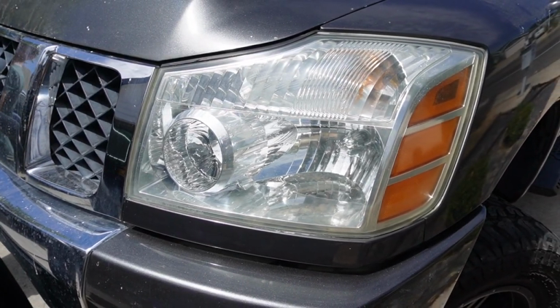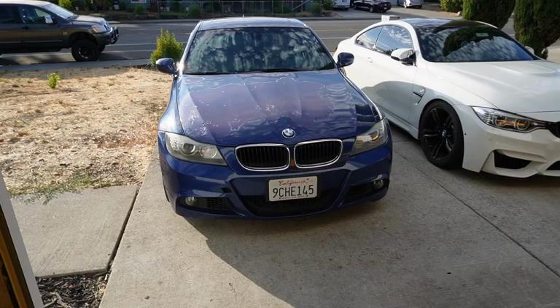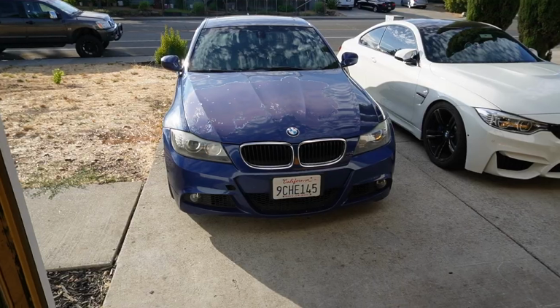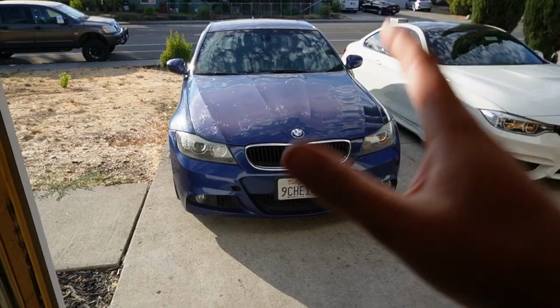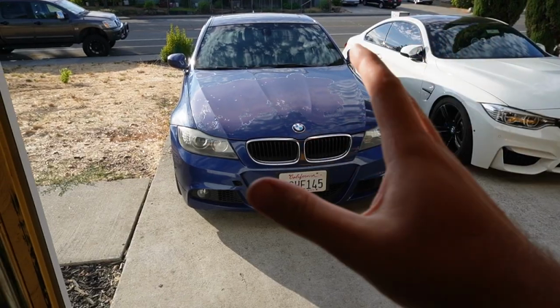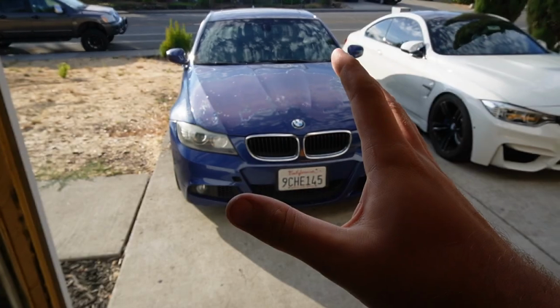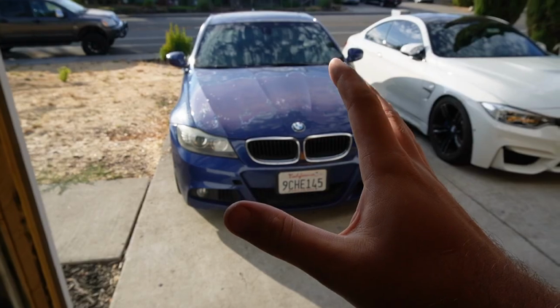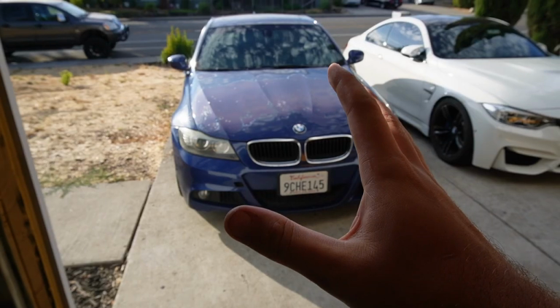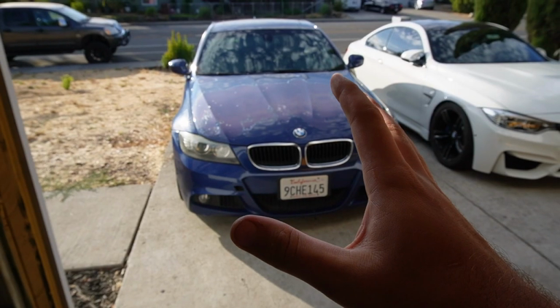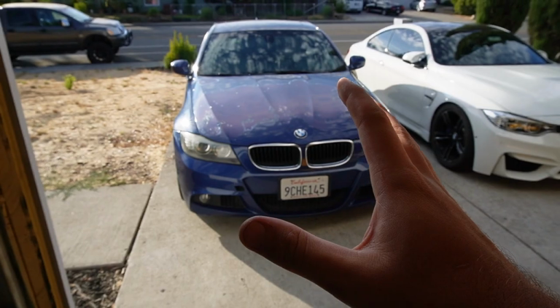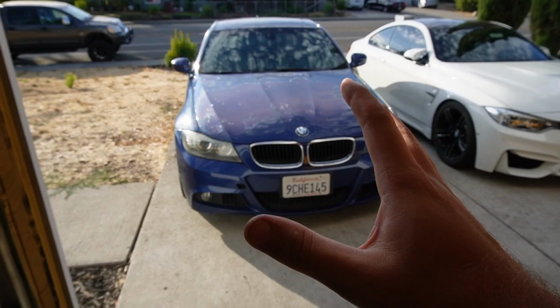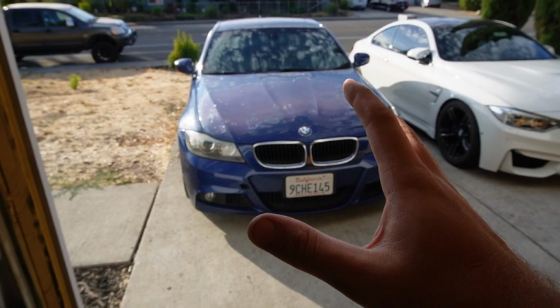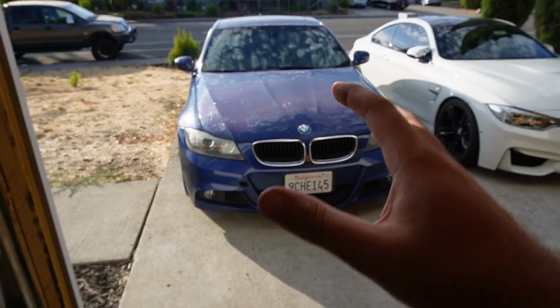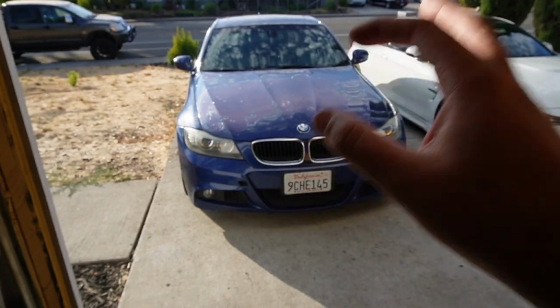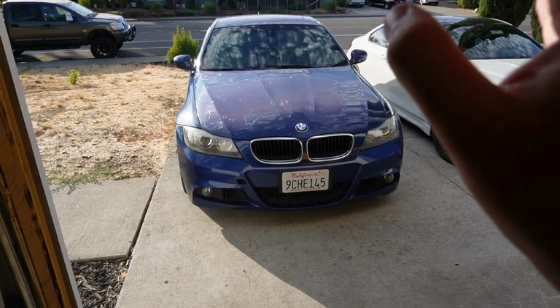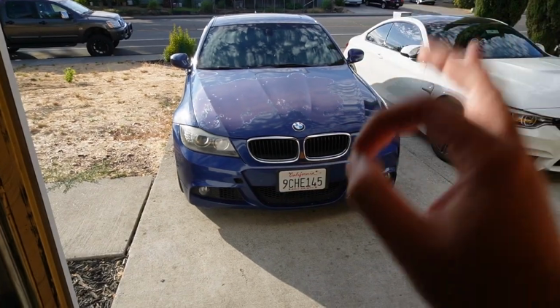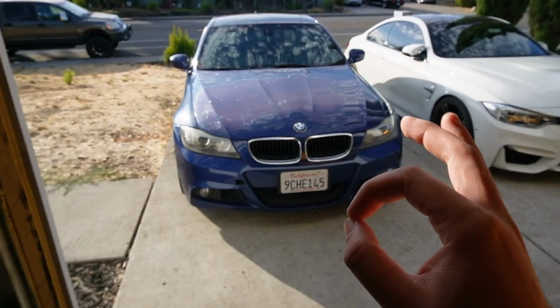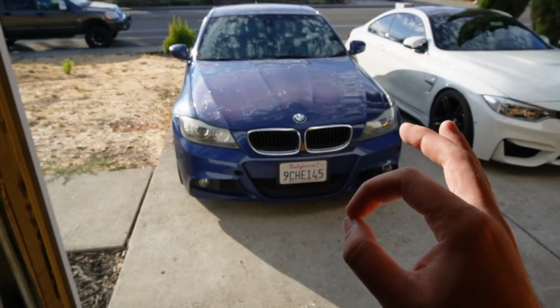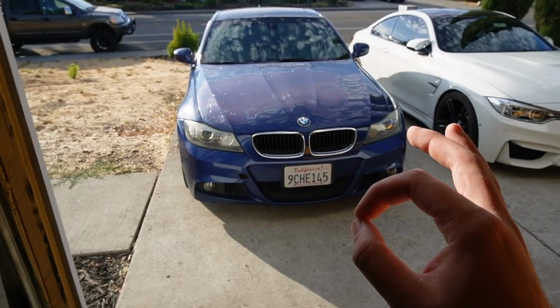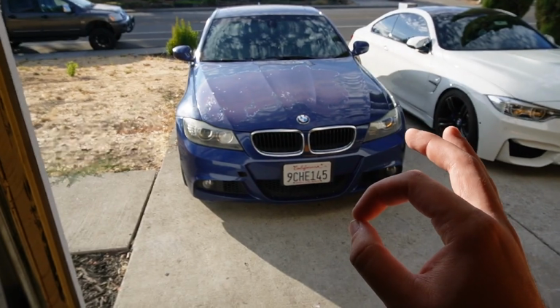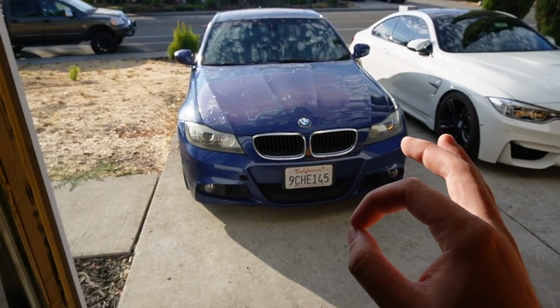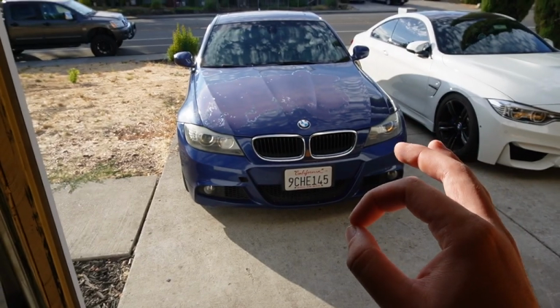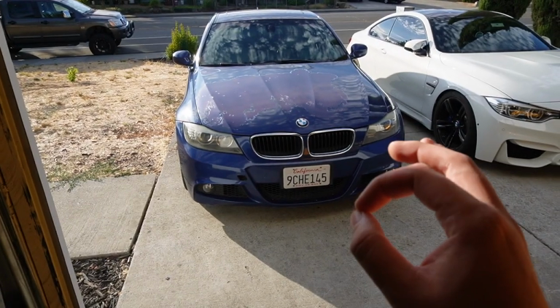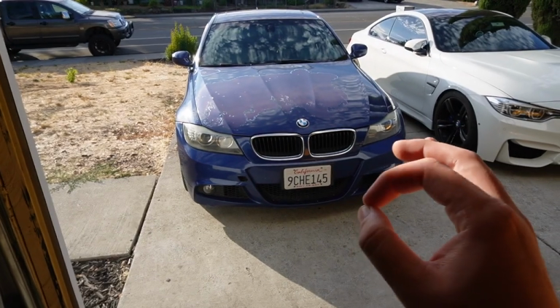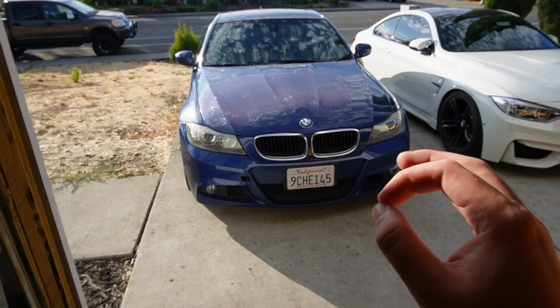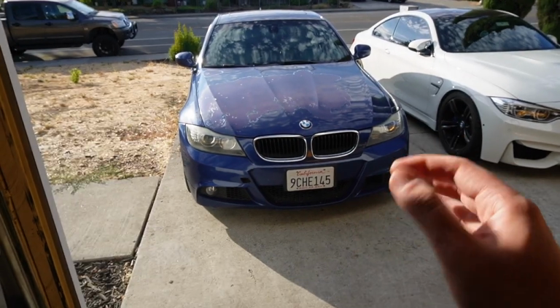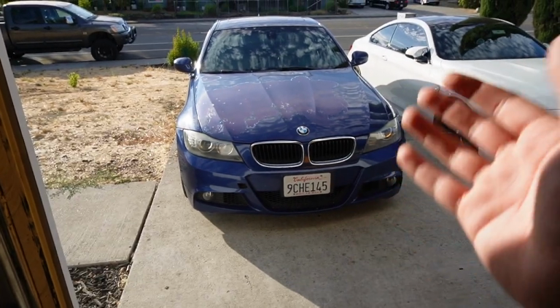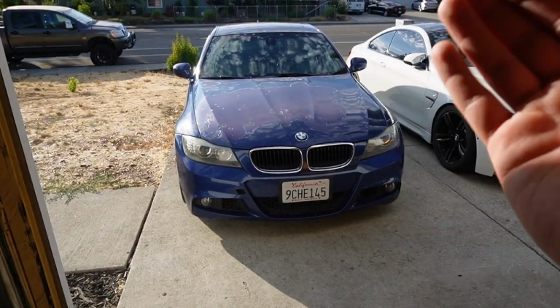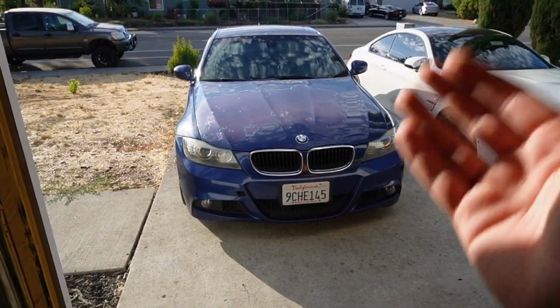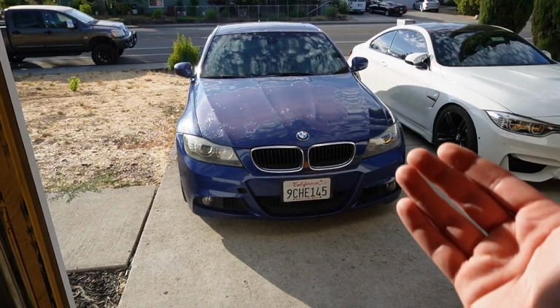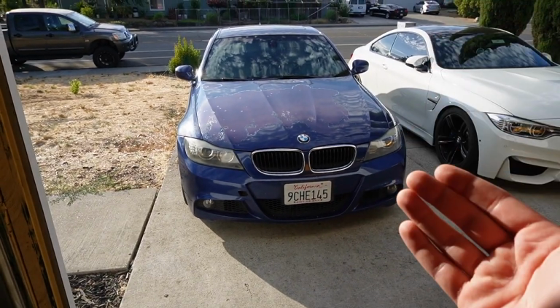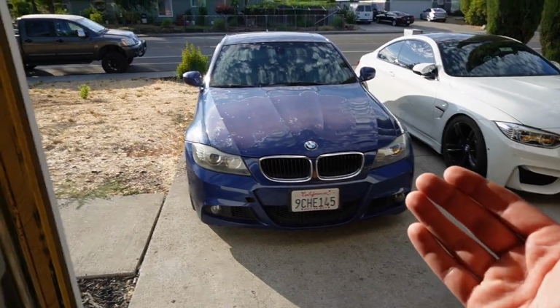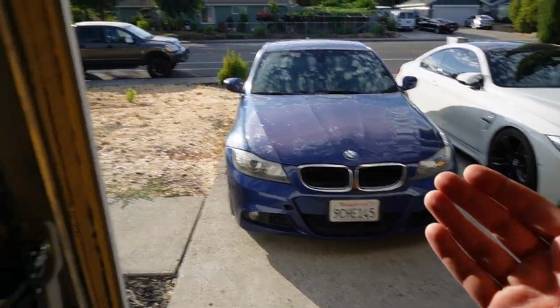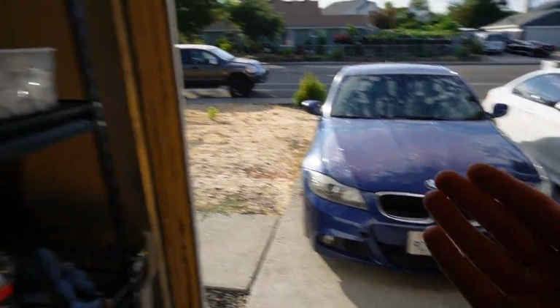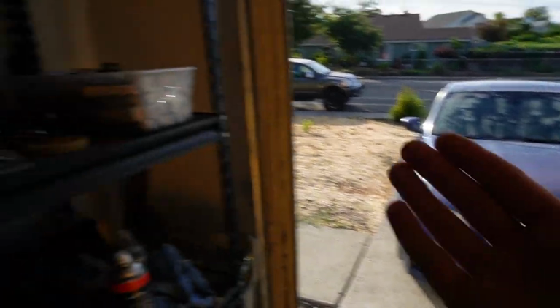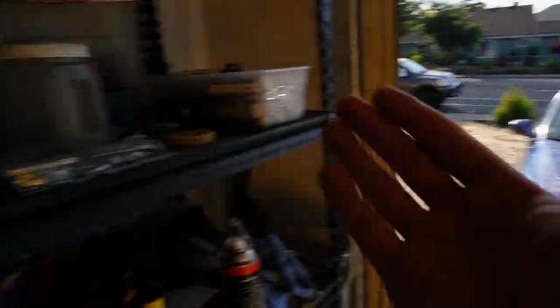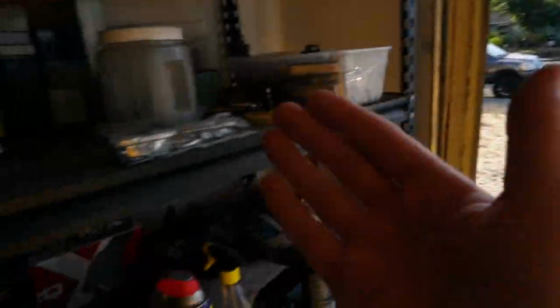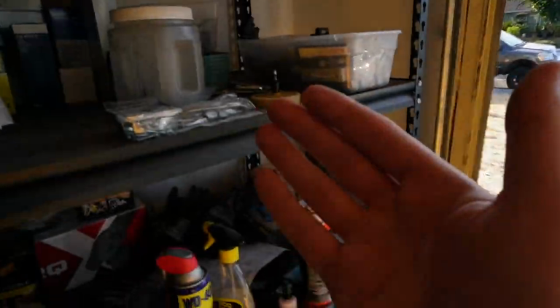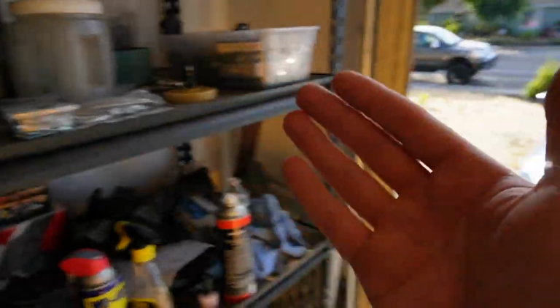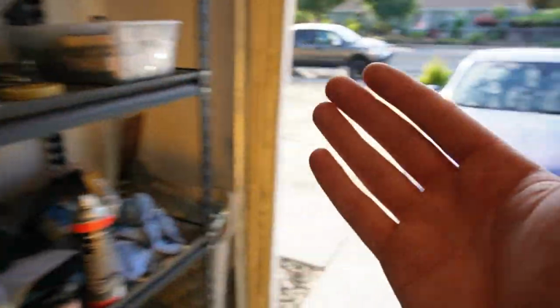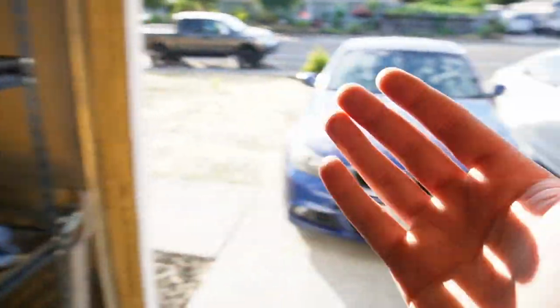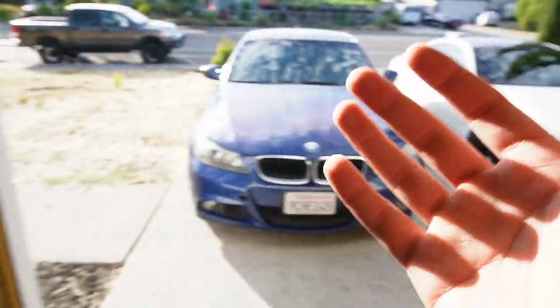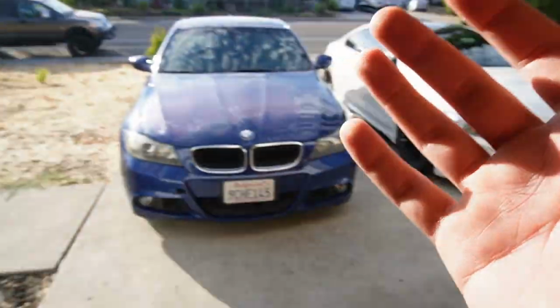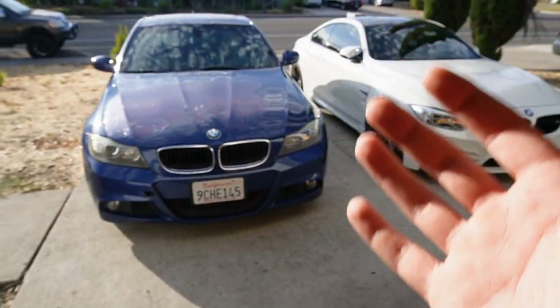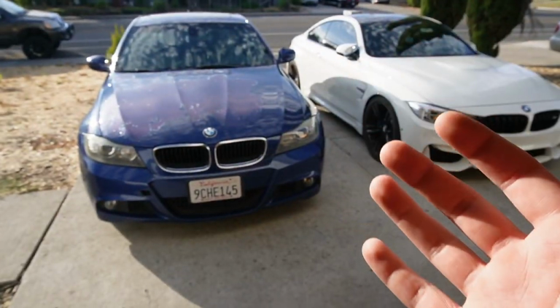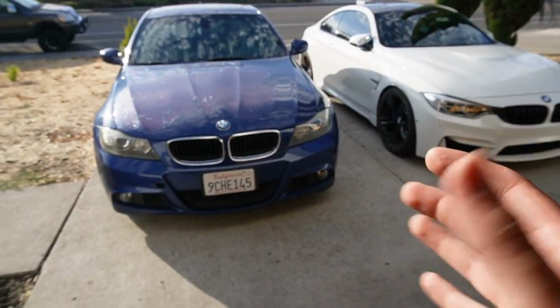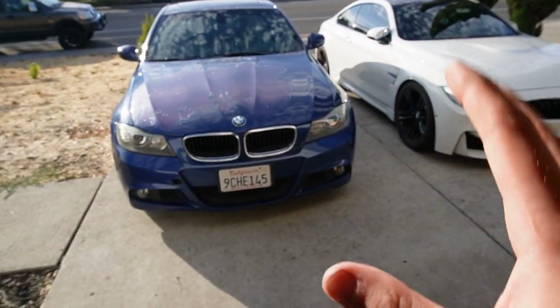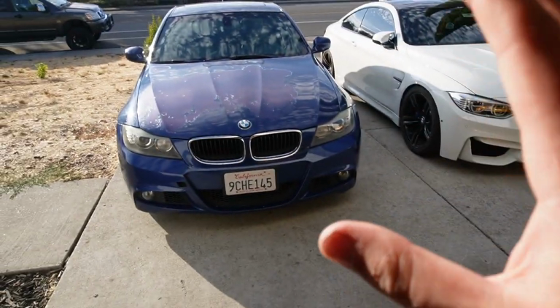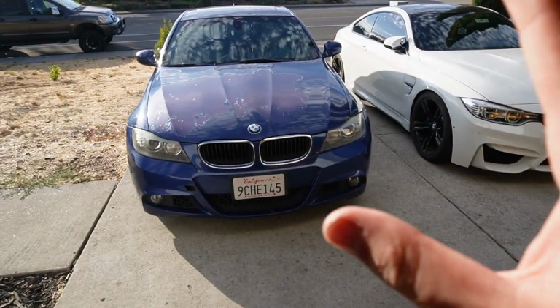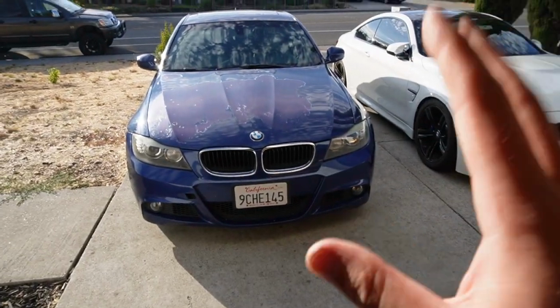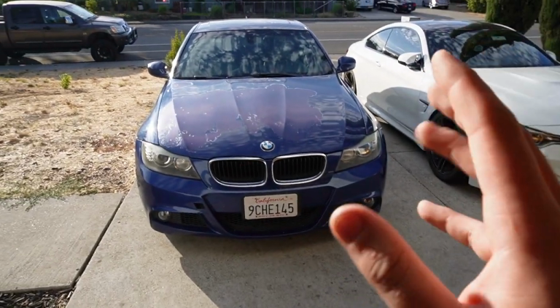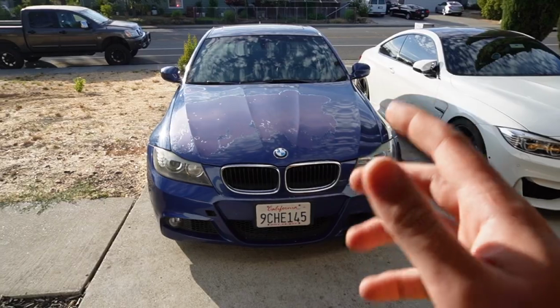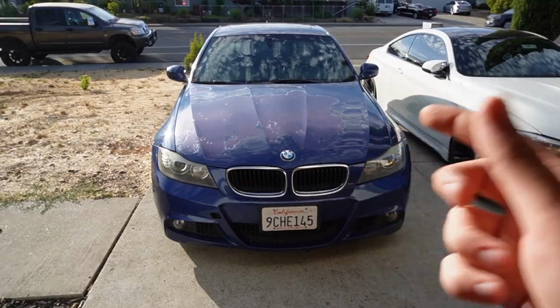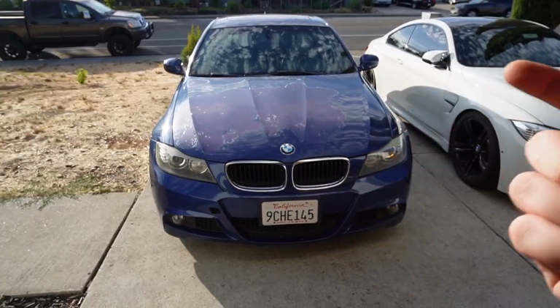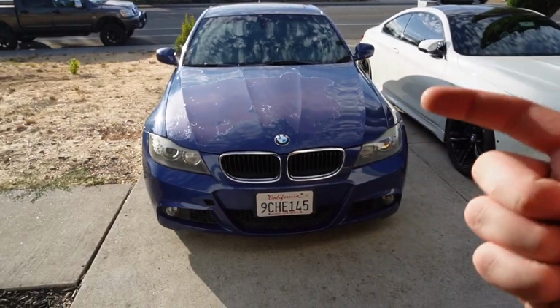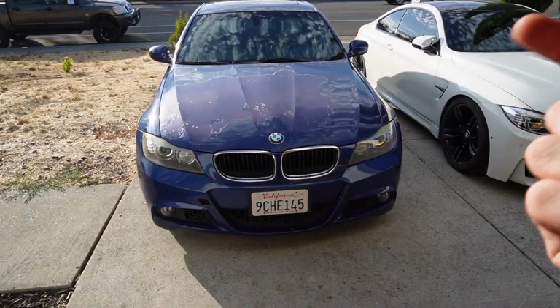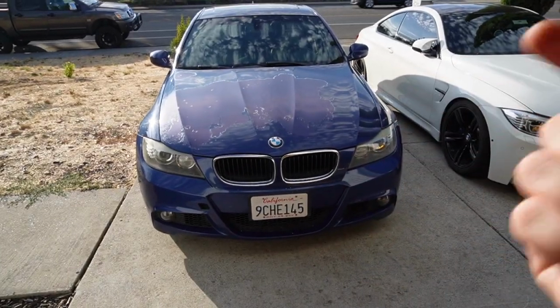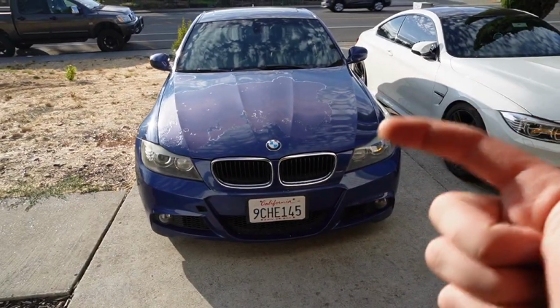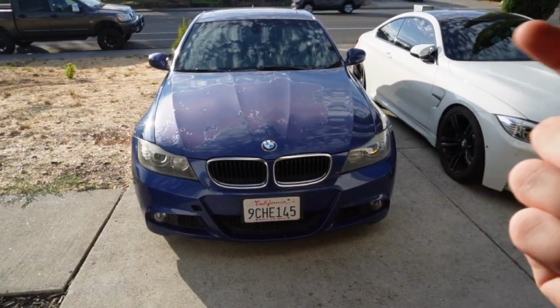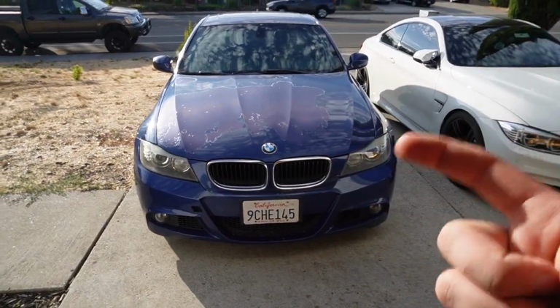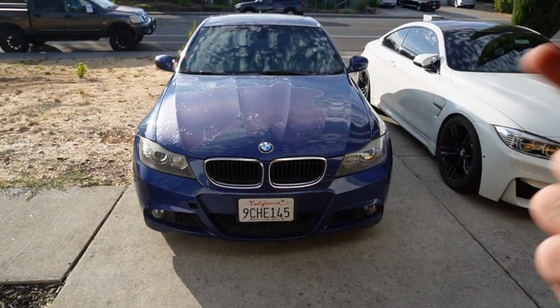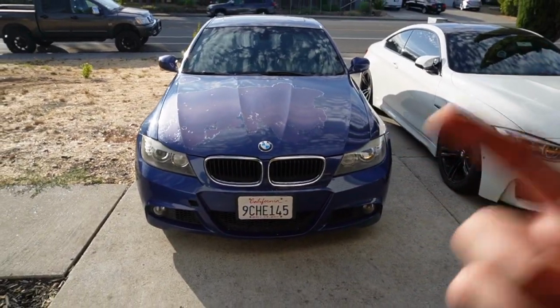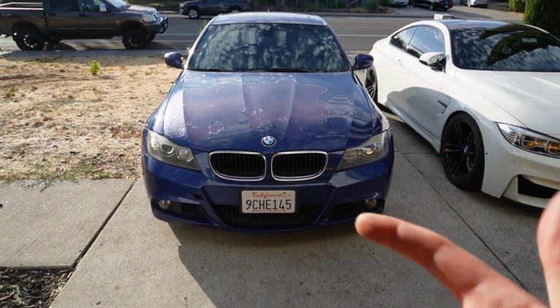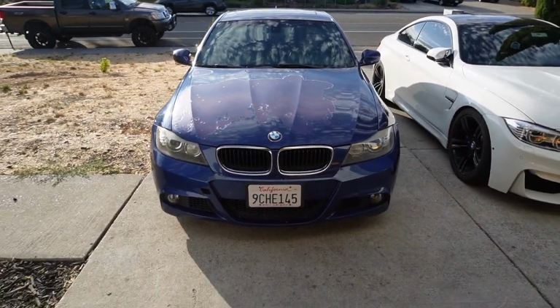Just like that, the car is officially complete. We can finally get to the E90 M3 reveal. I'm throwing in a little clip right now.